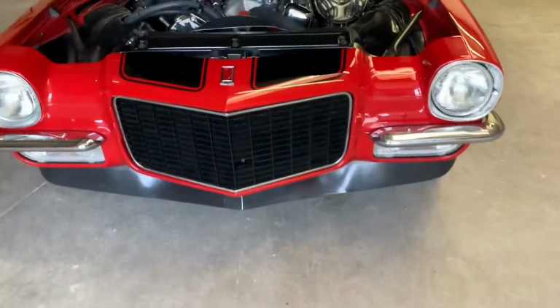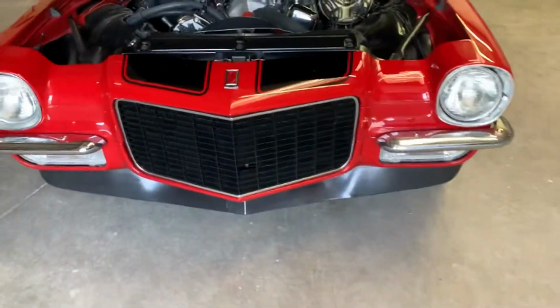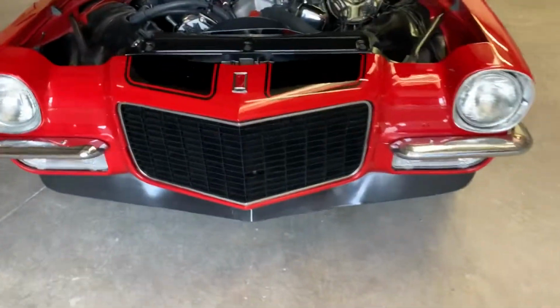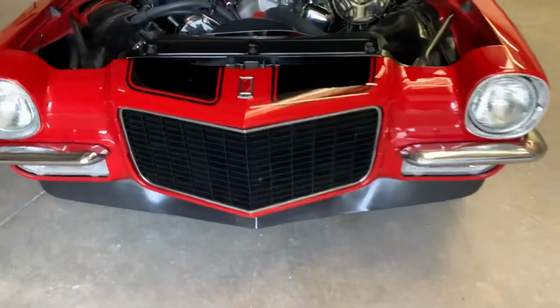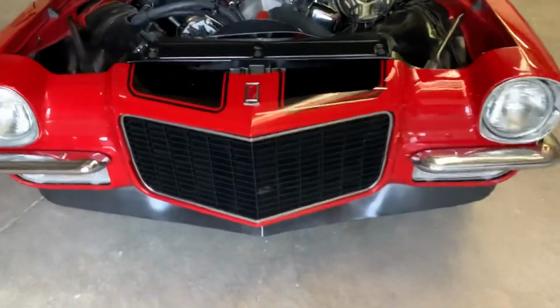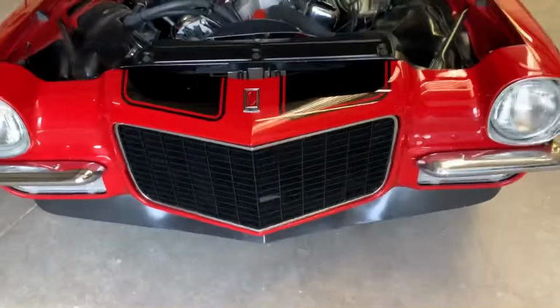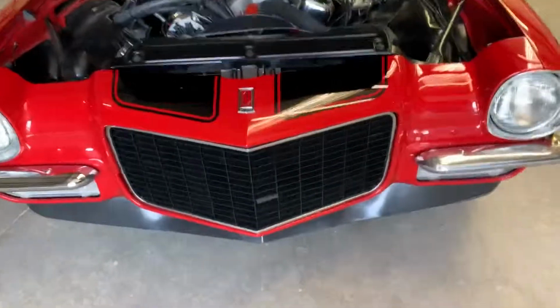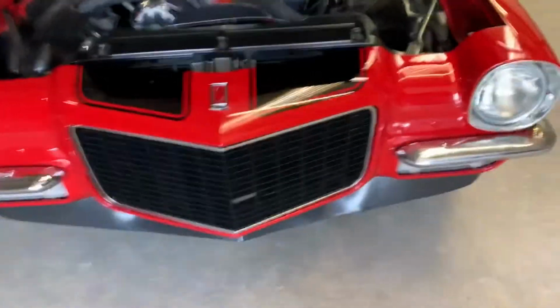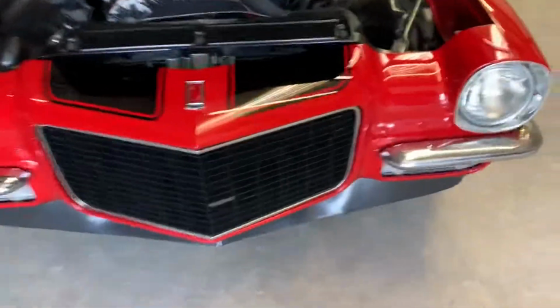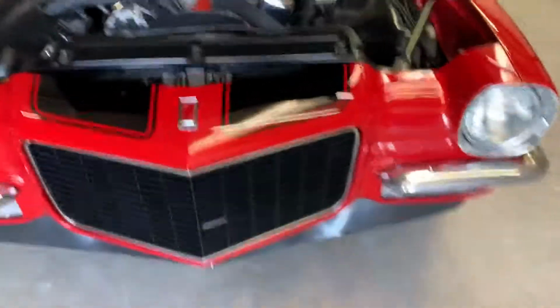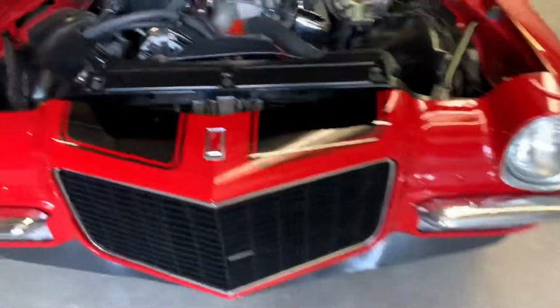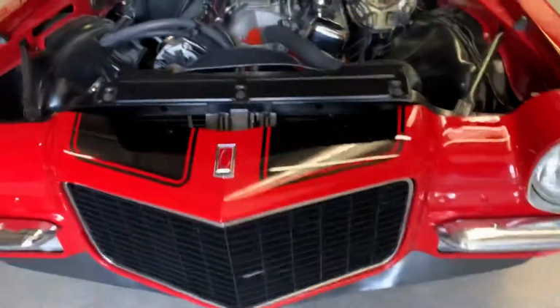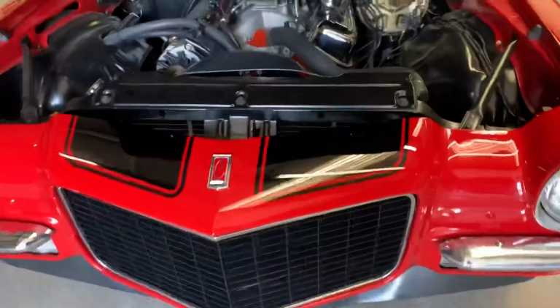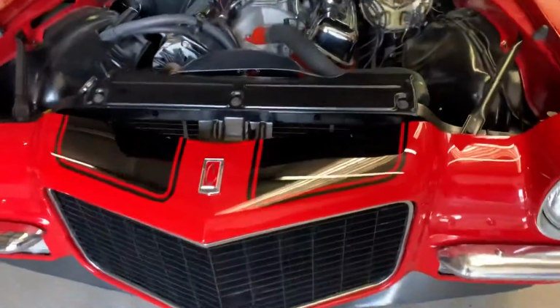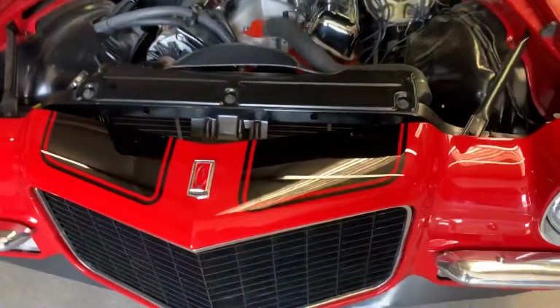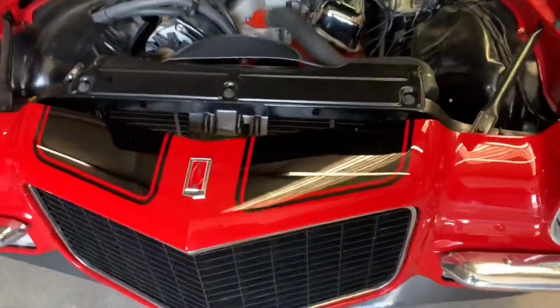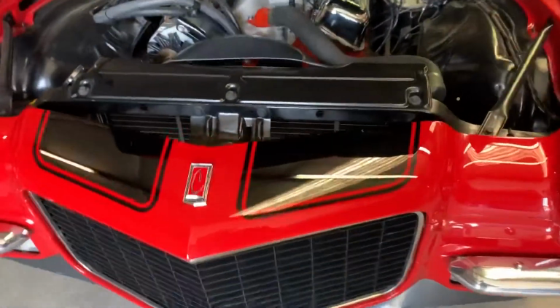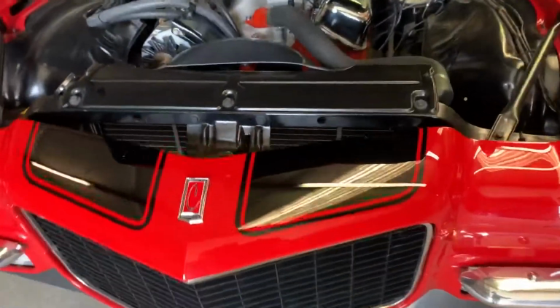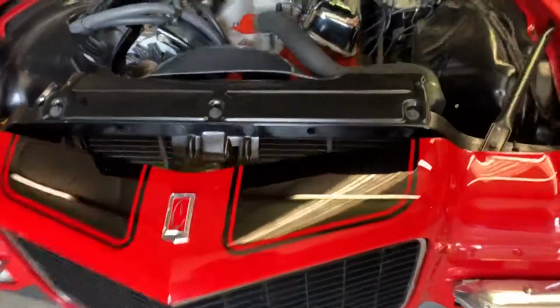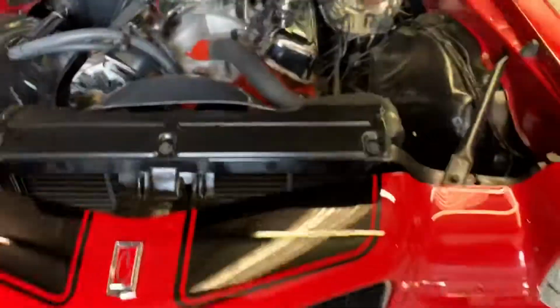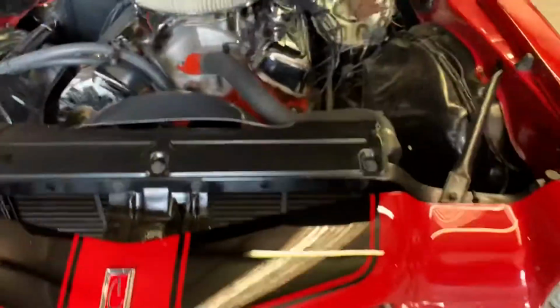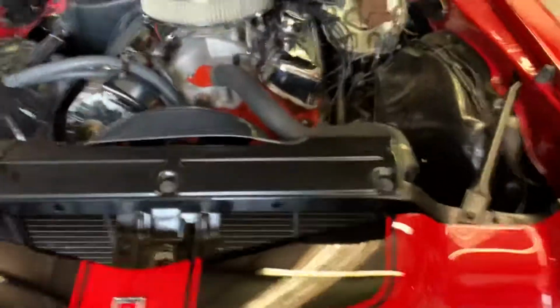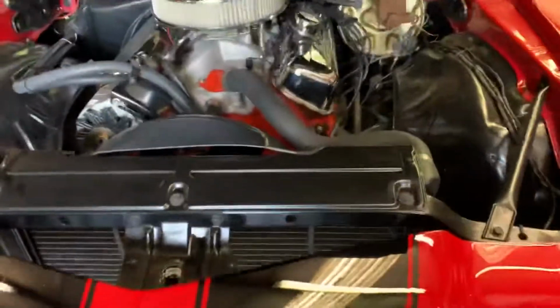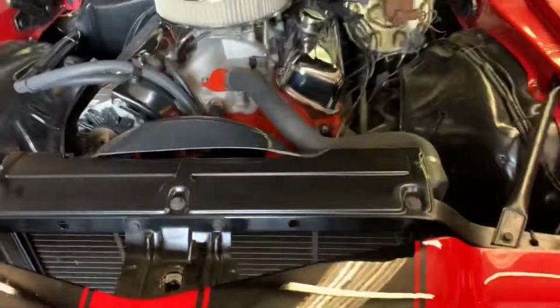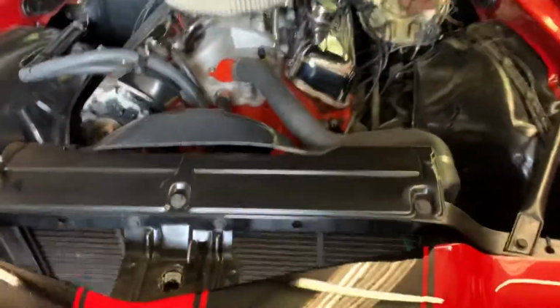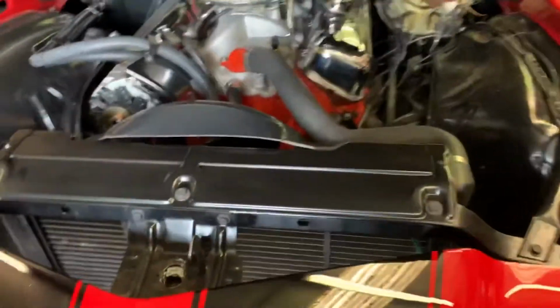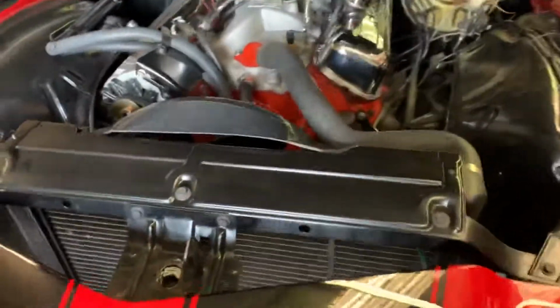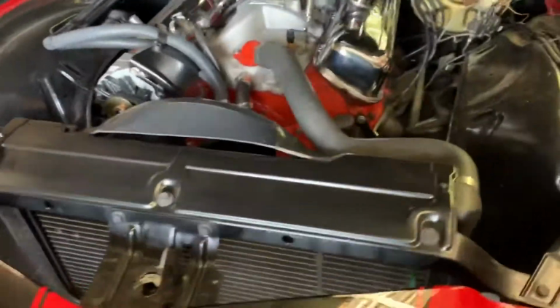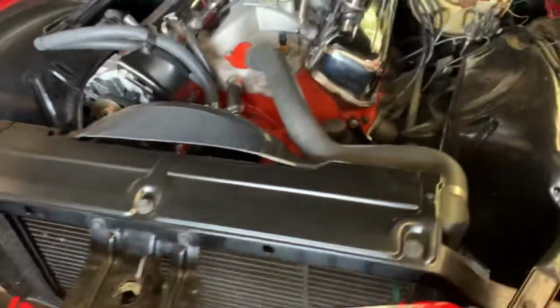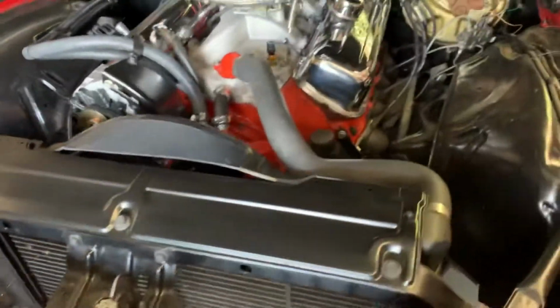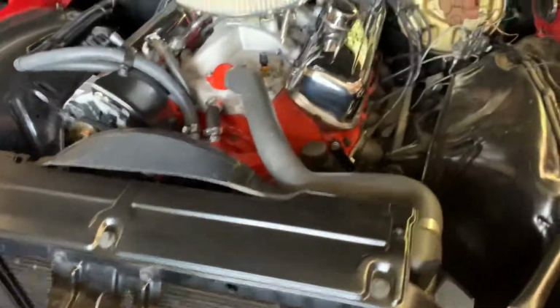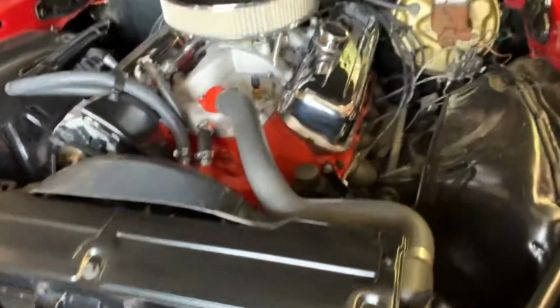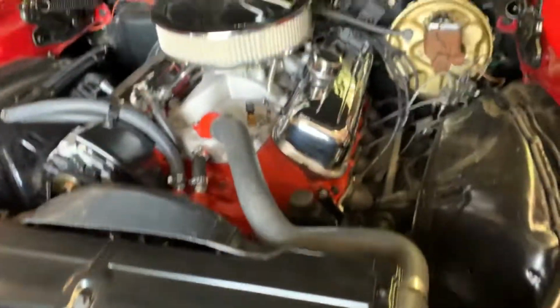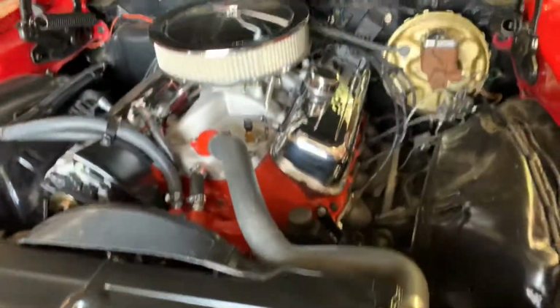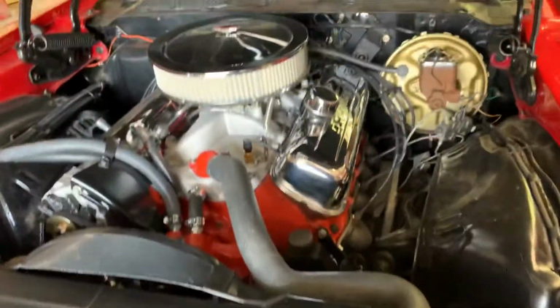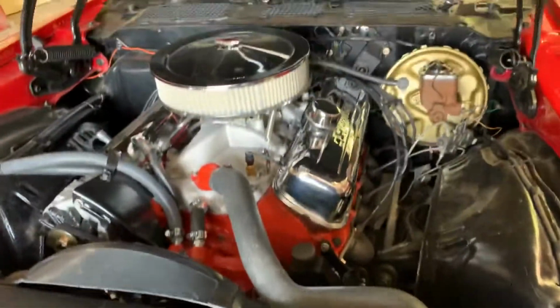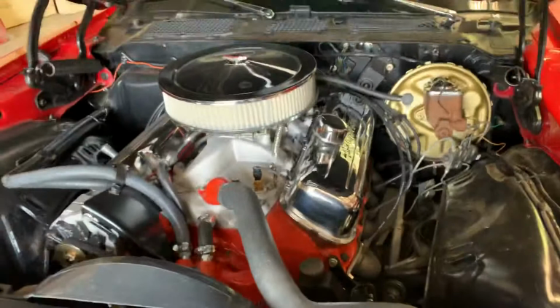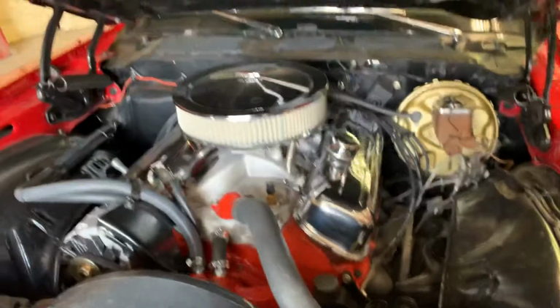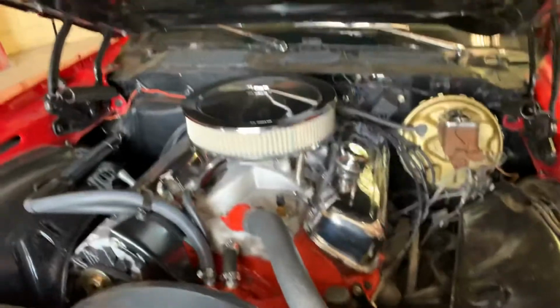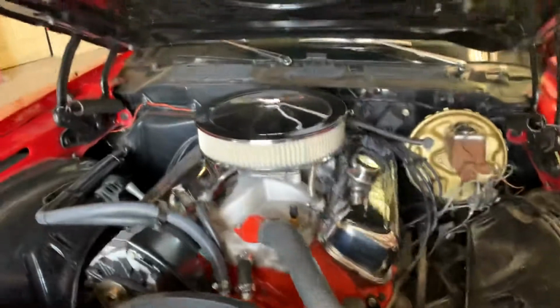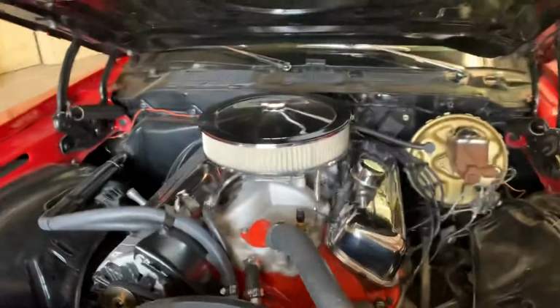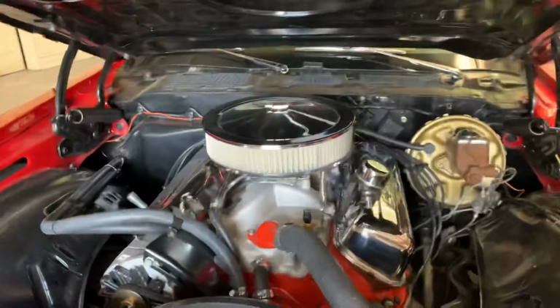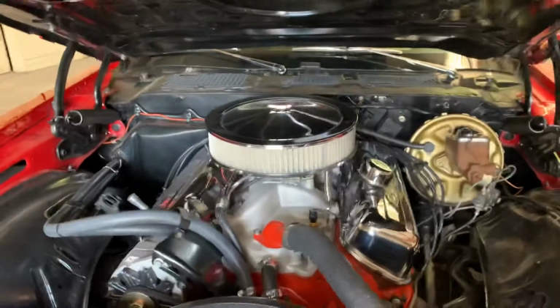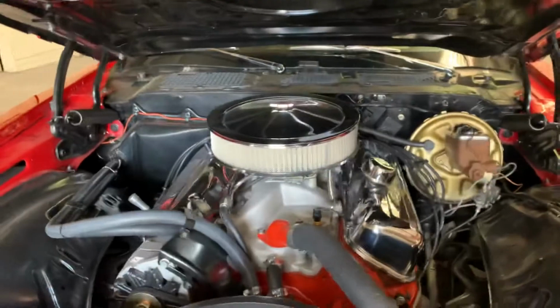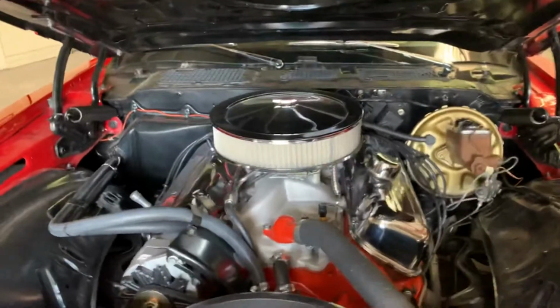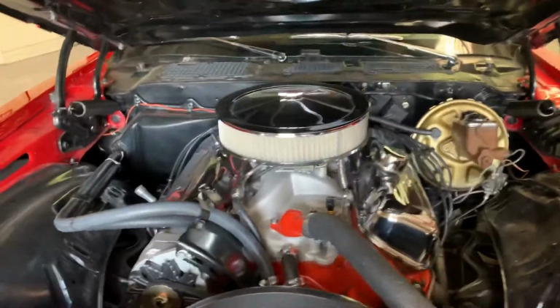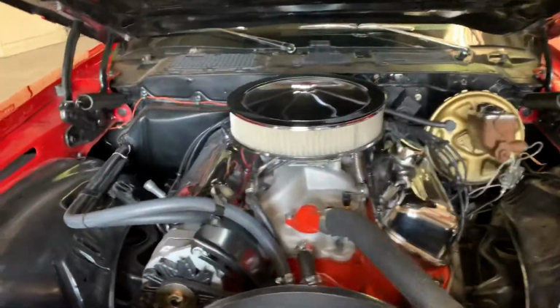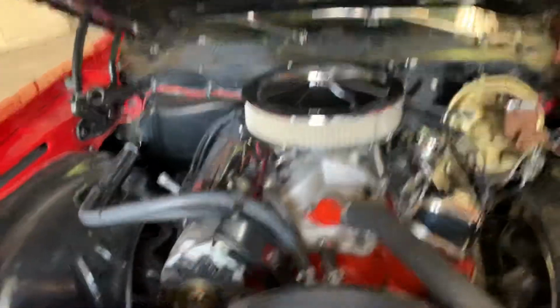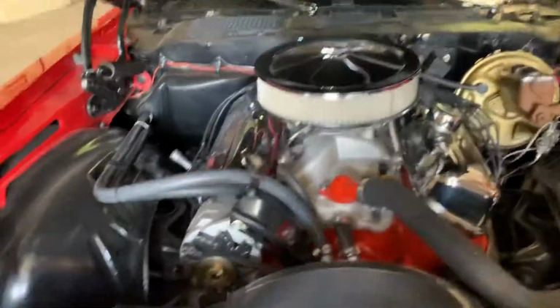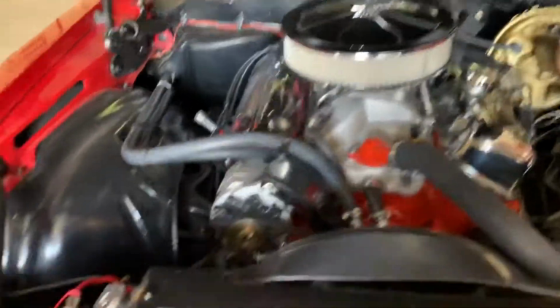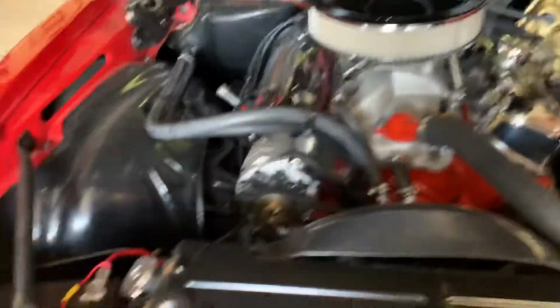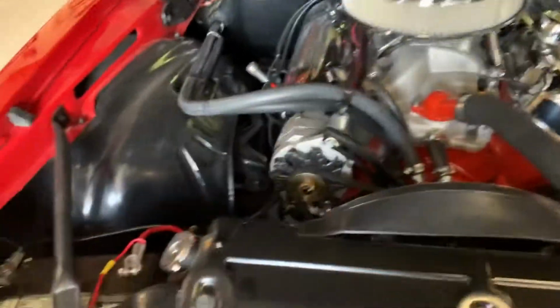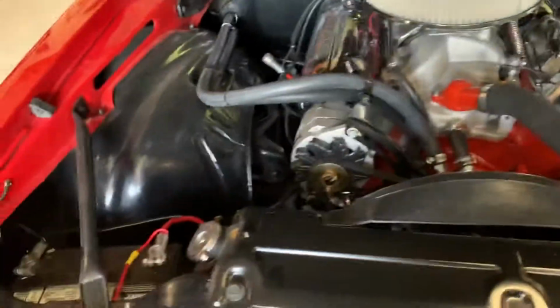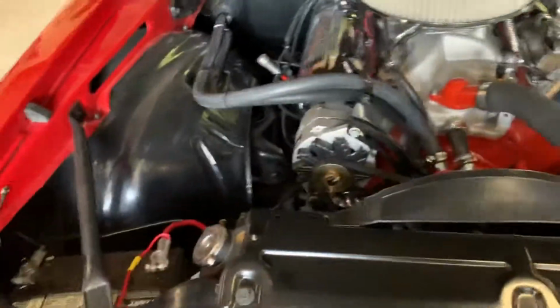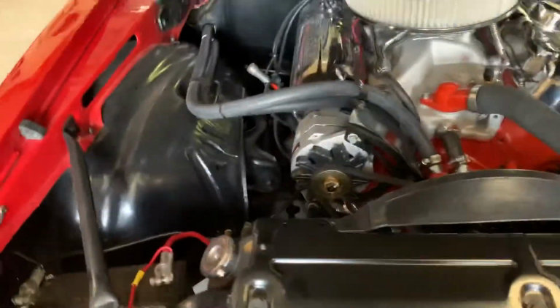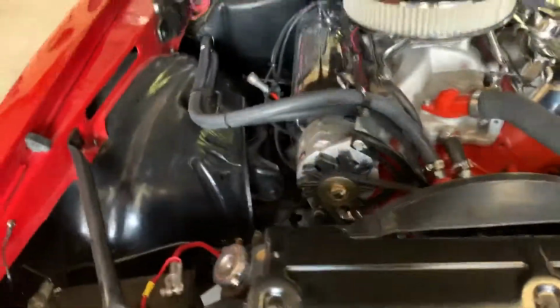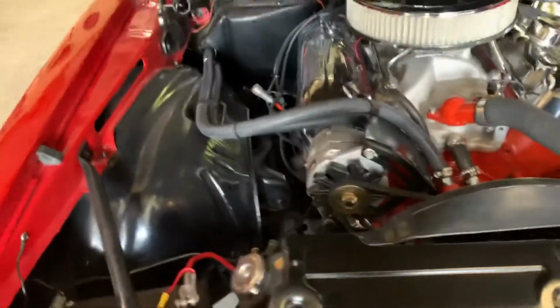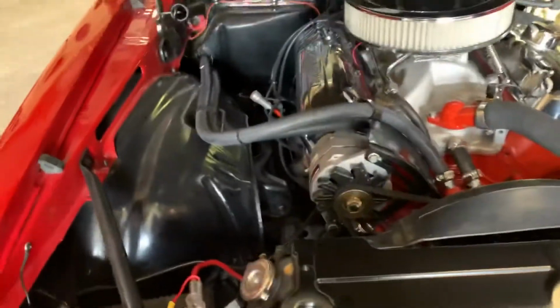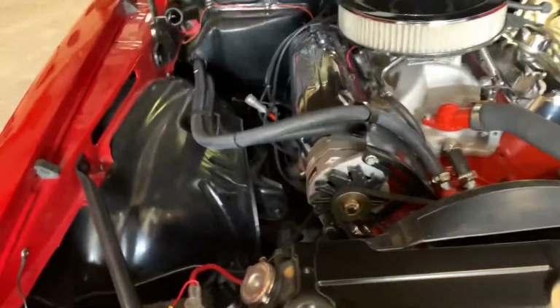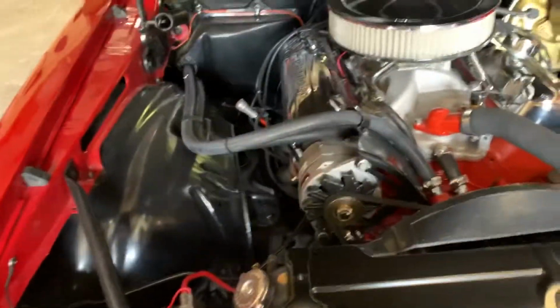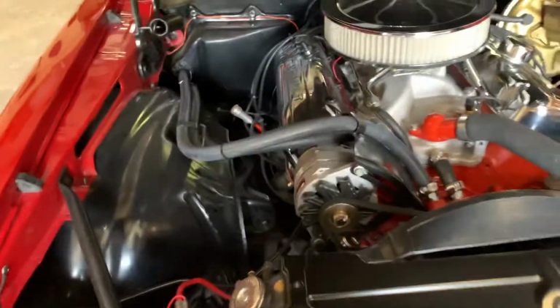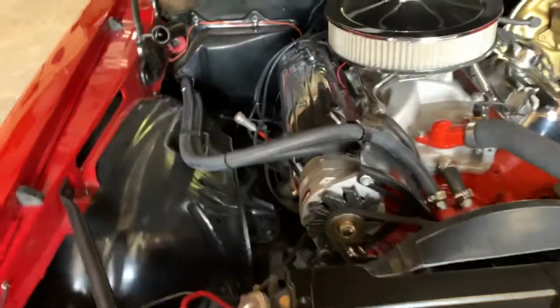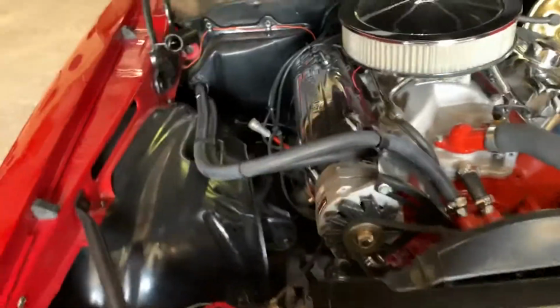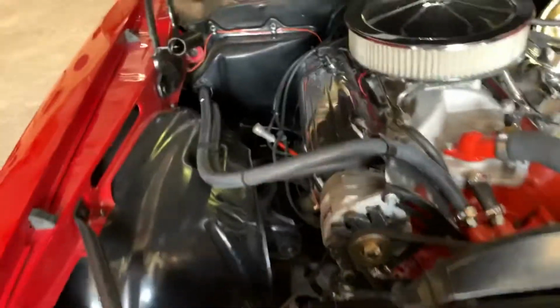Again, please excuse the dust. Just a quick rundown on new parts underneath the hood.